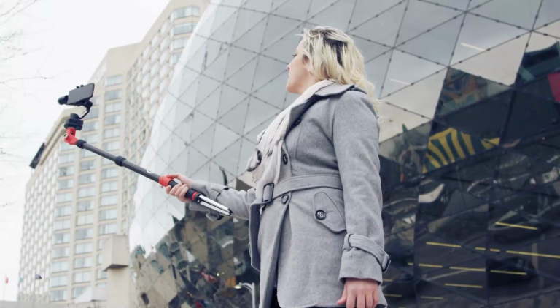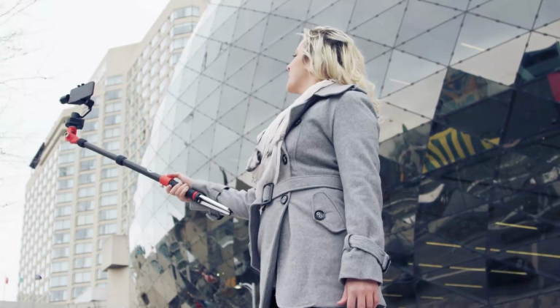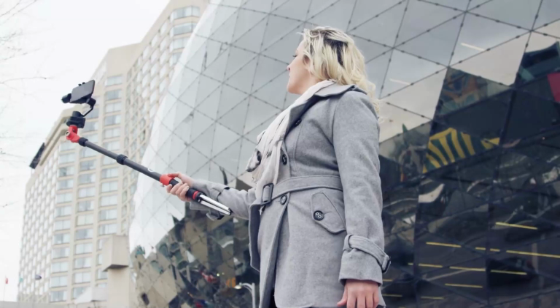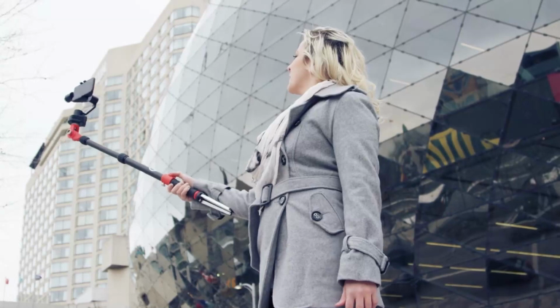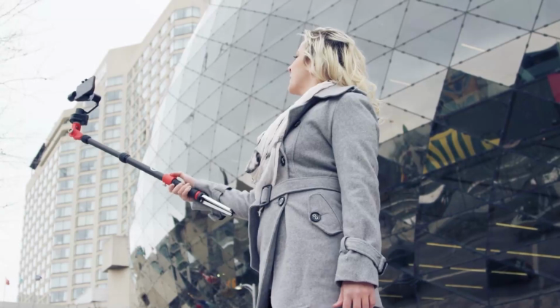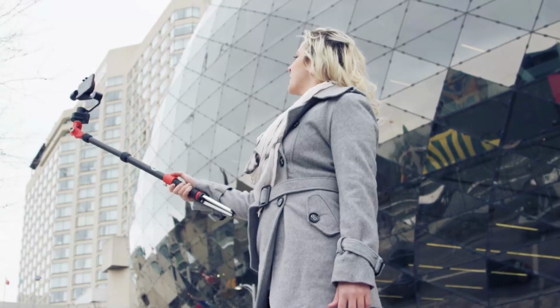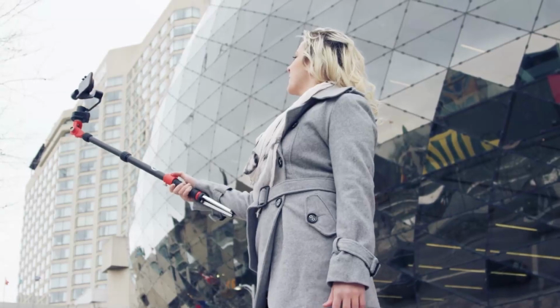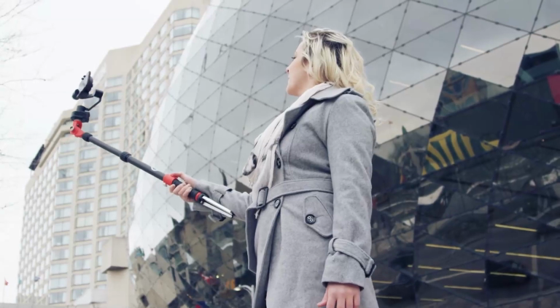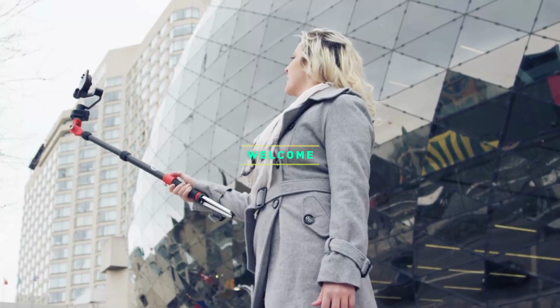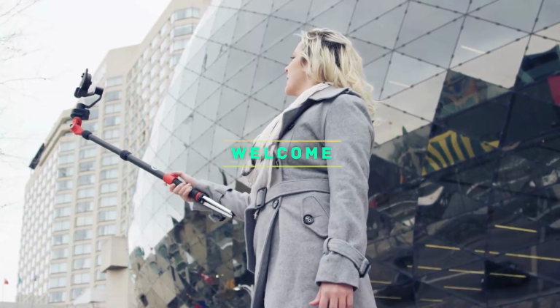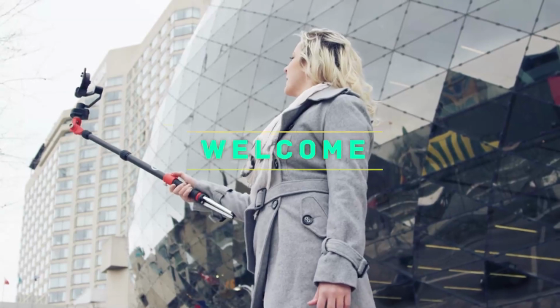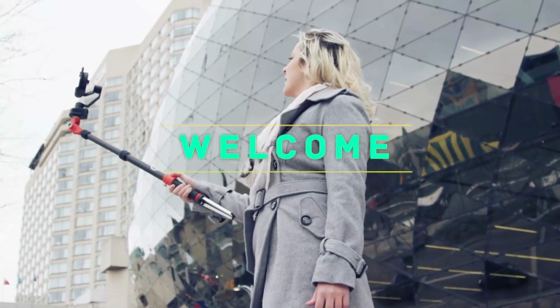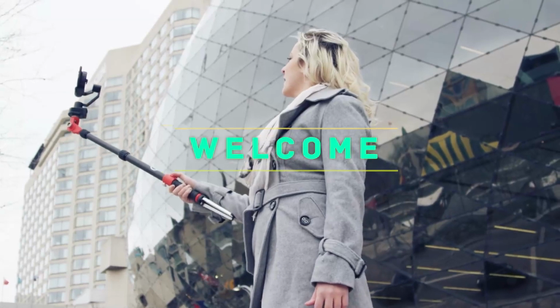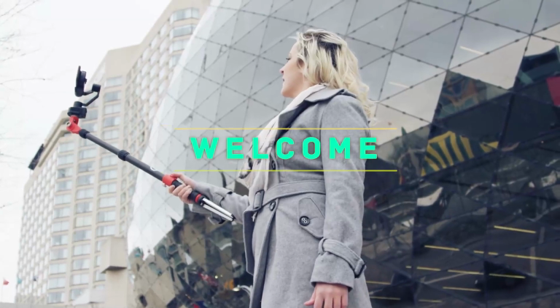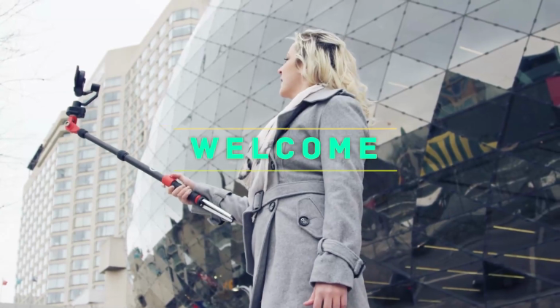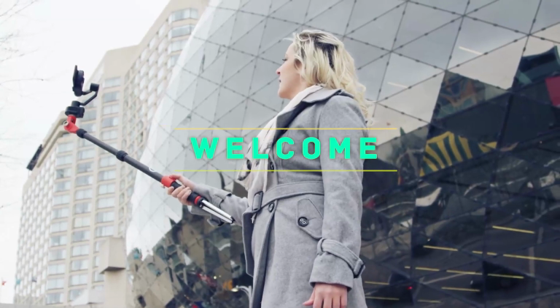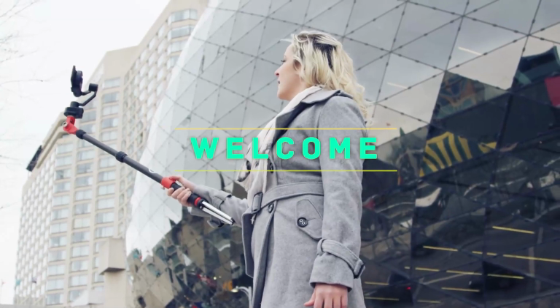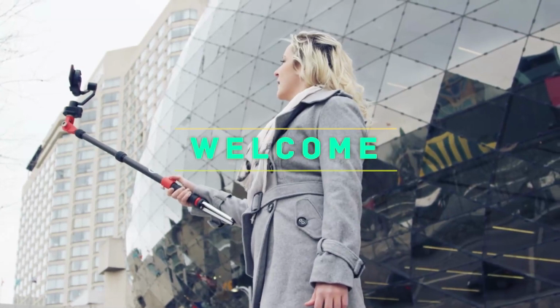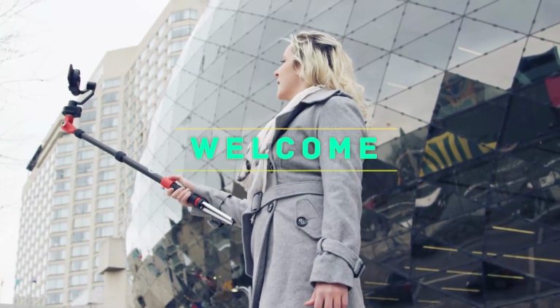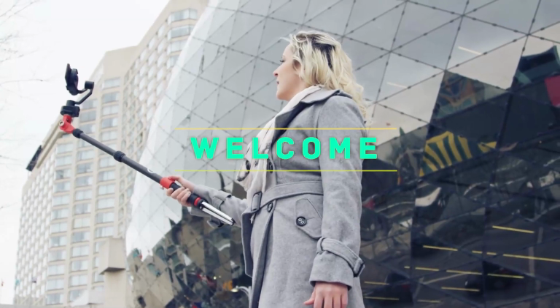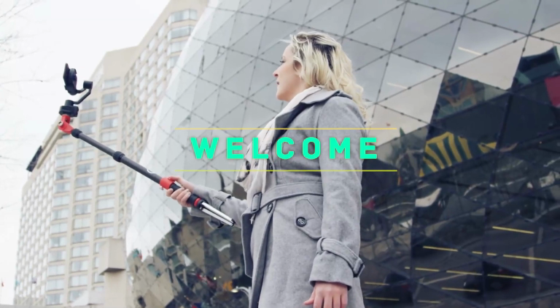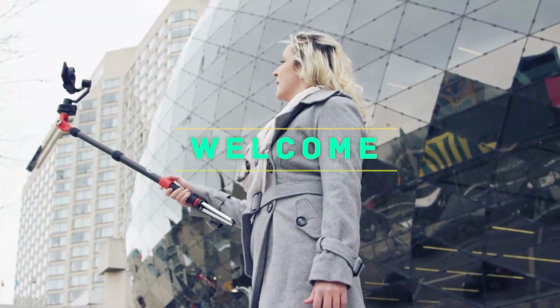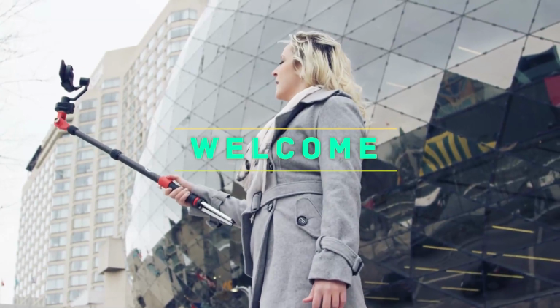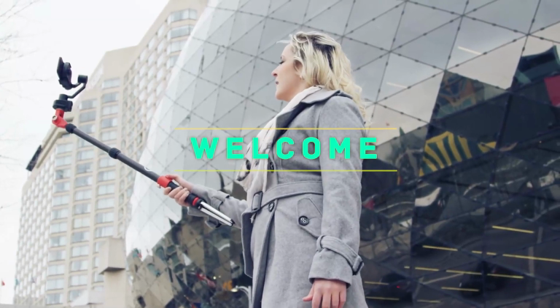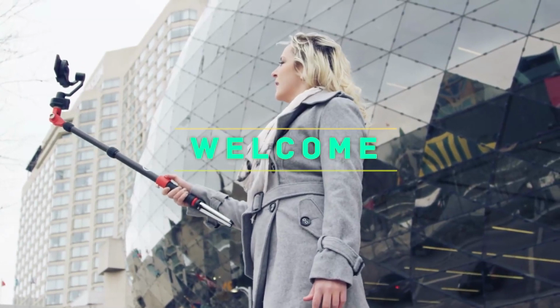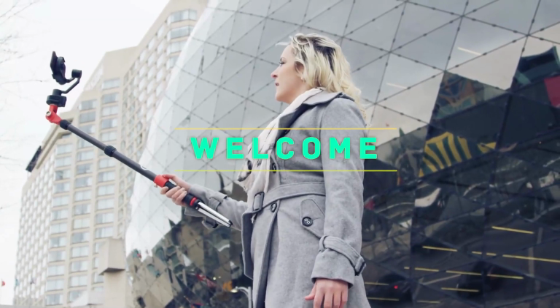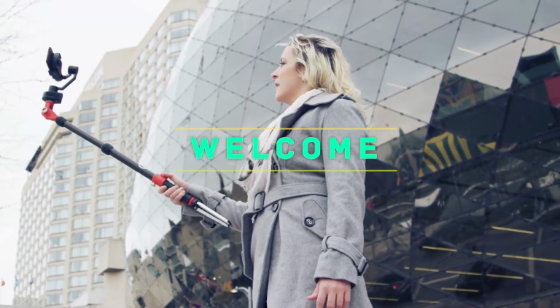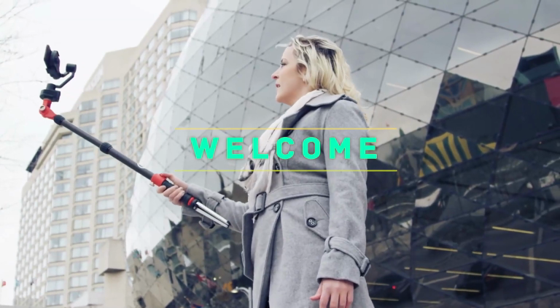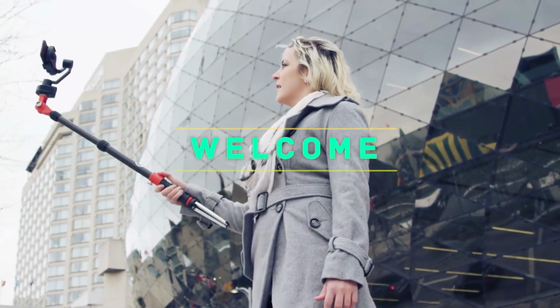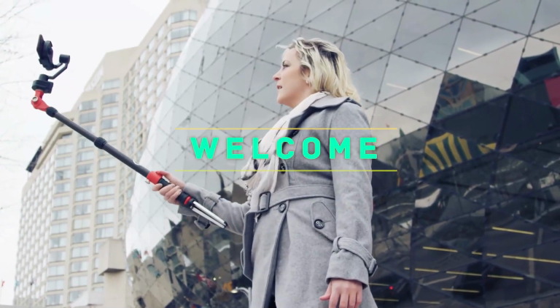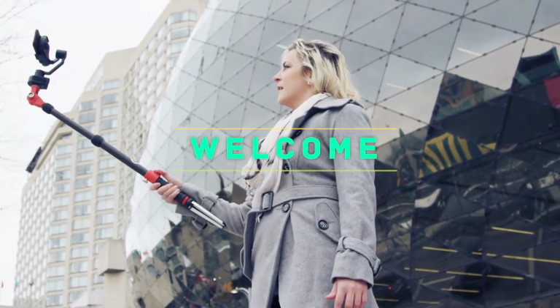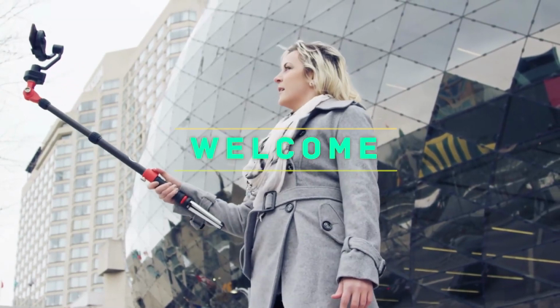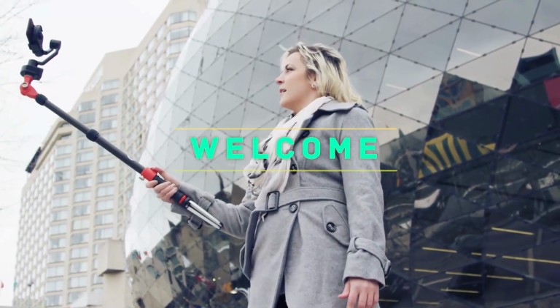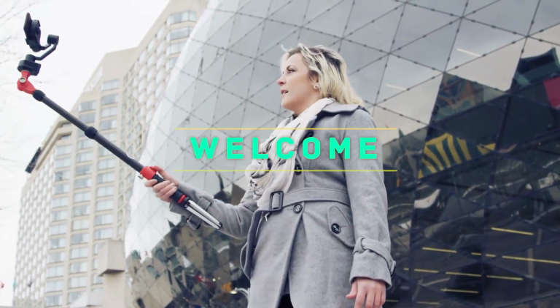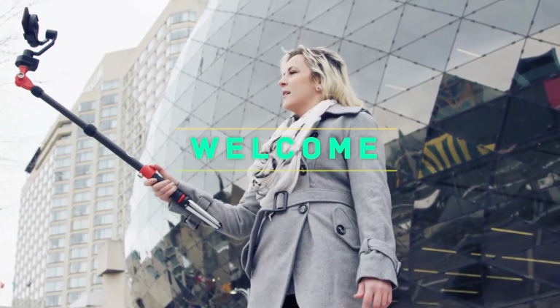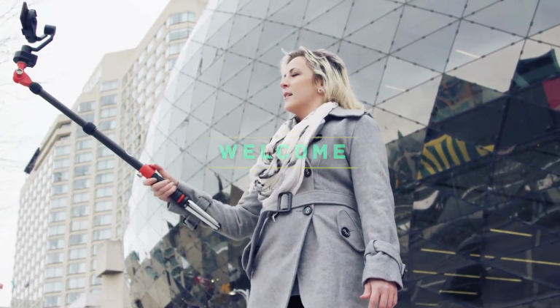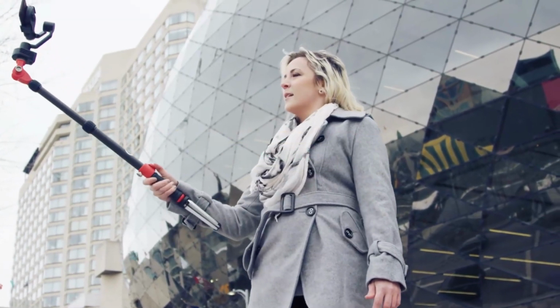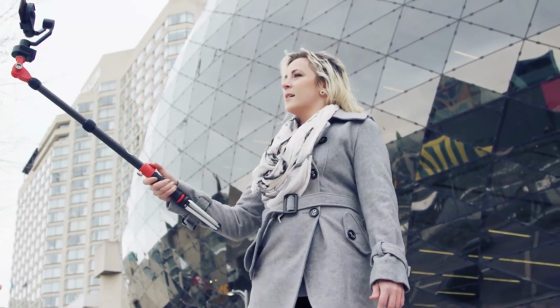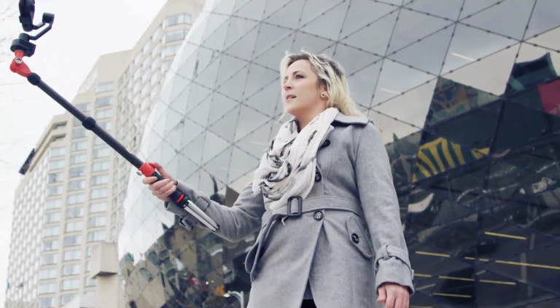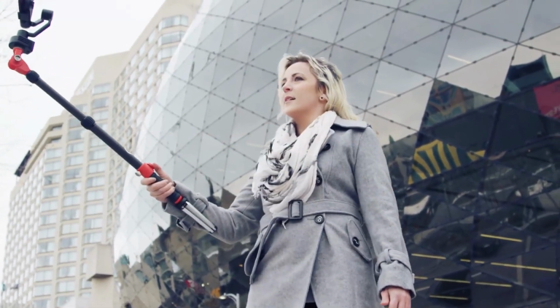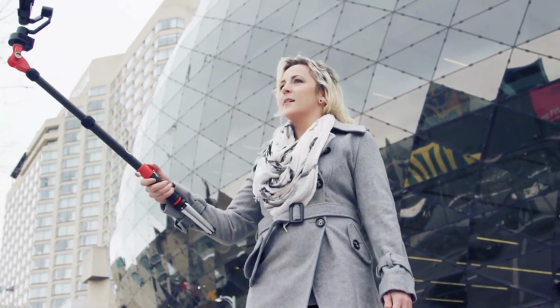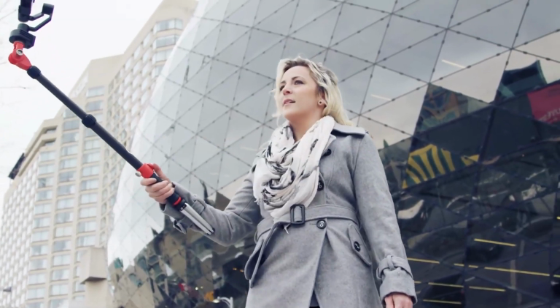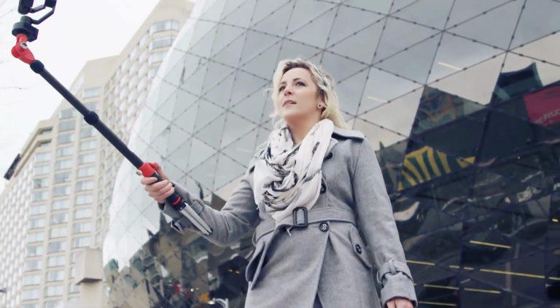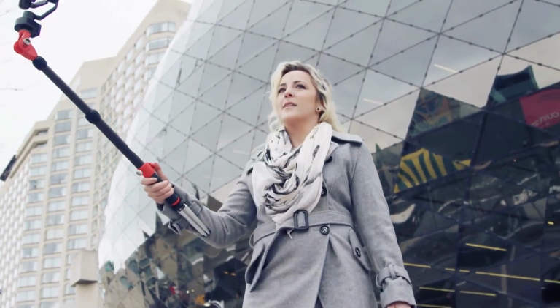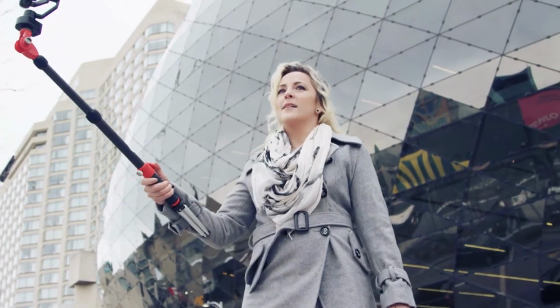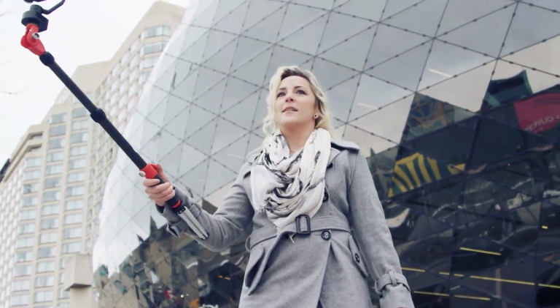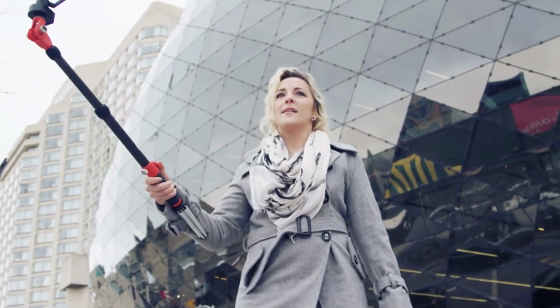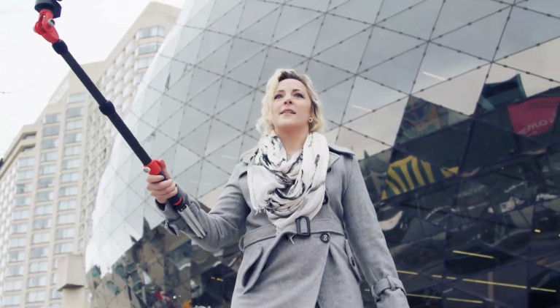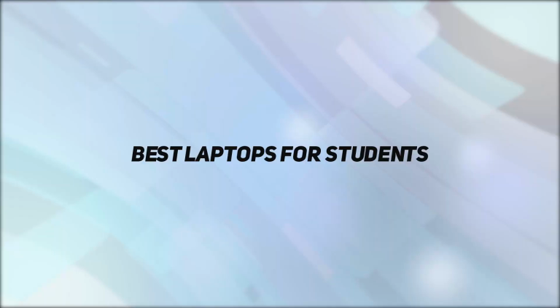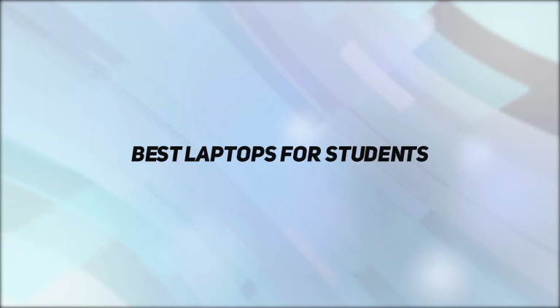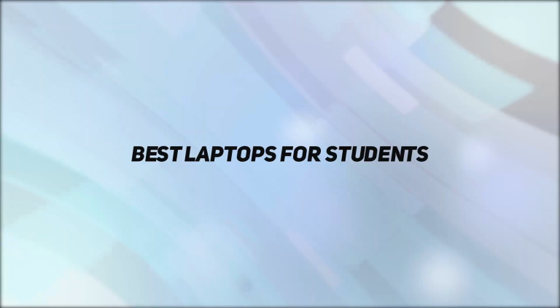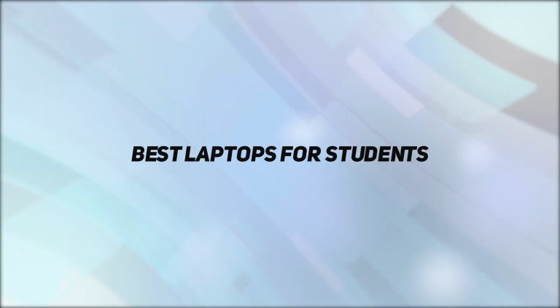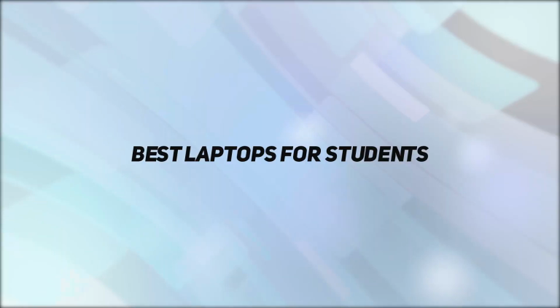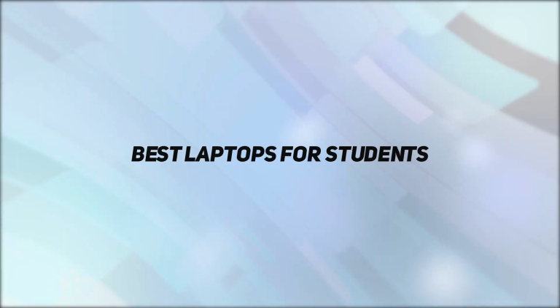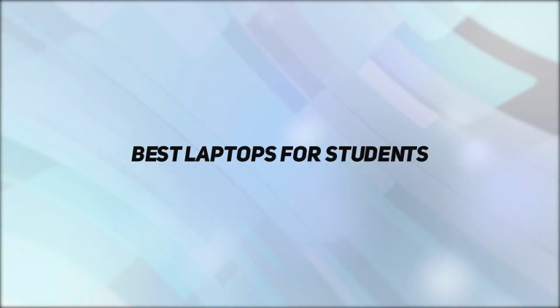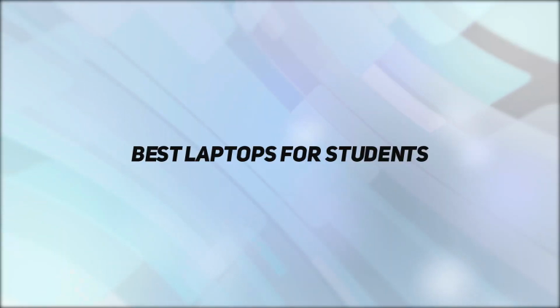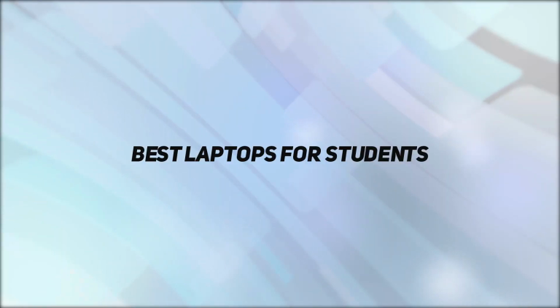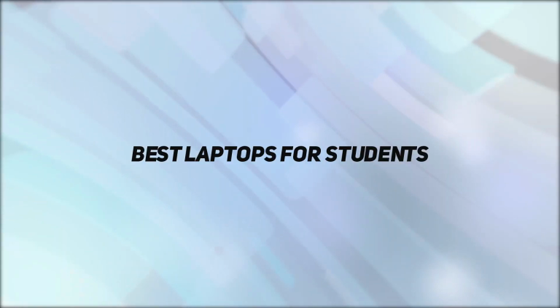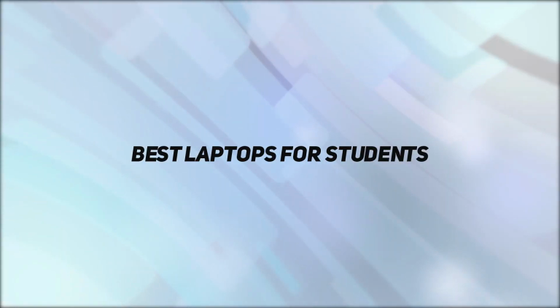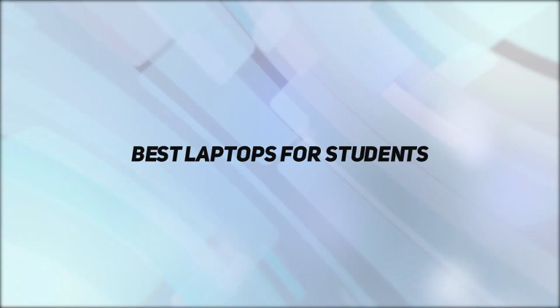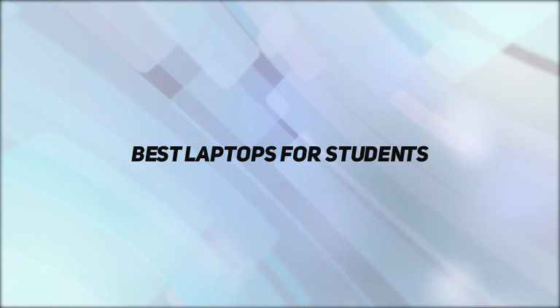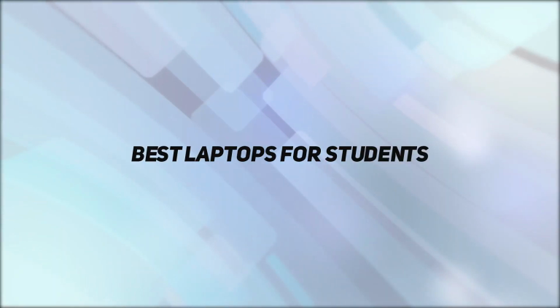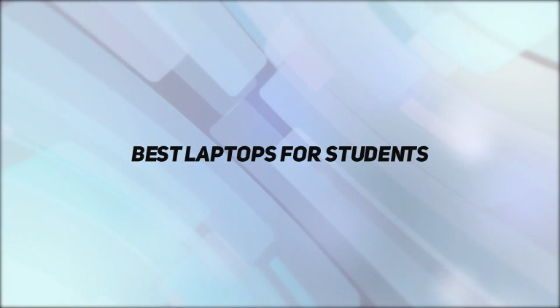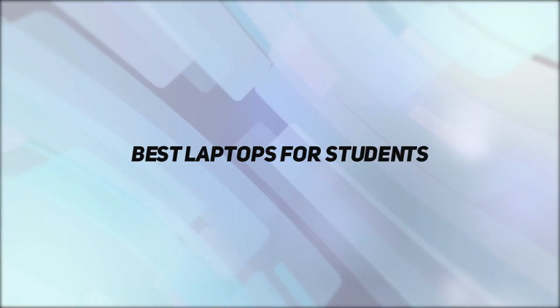Hey, welcome back to my channel. In this video, I'm going to talk about the Top 5 Best Laptops for Students.